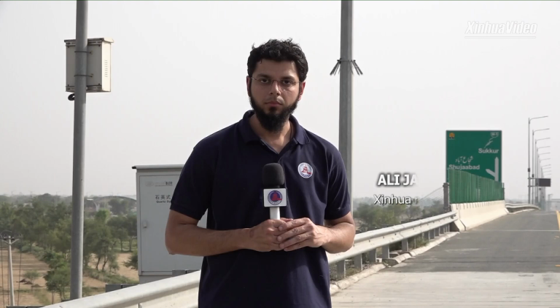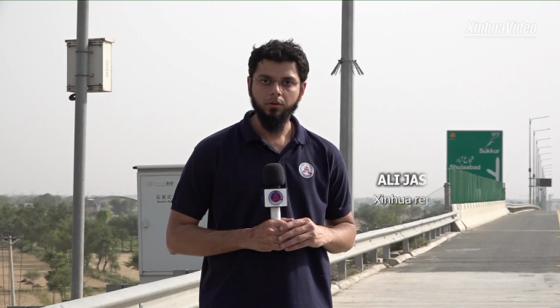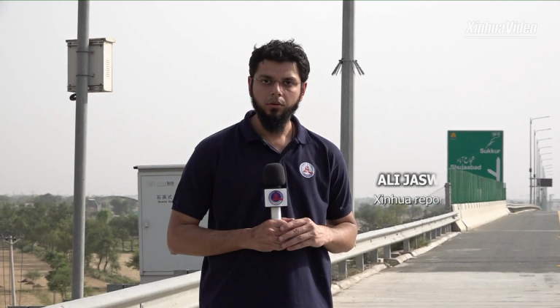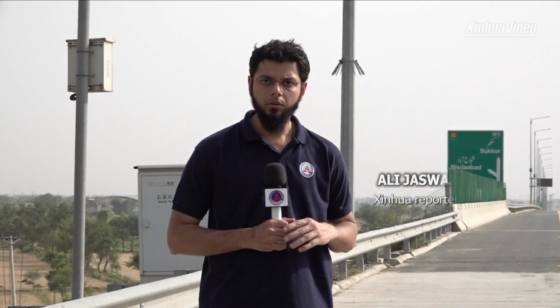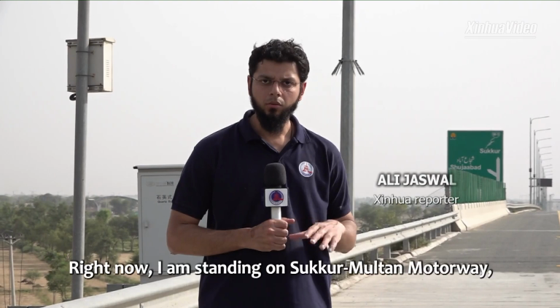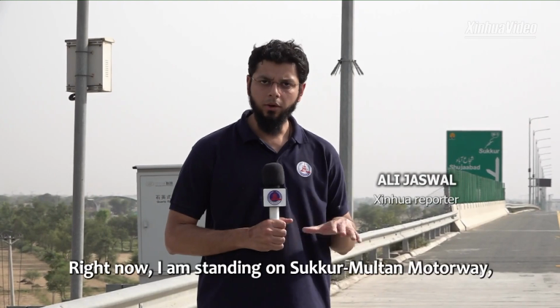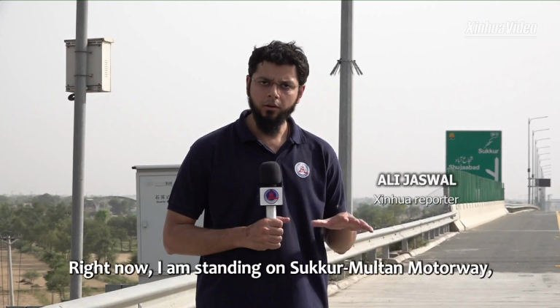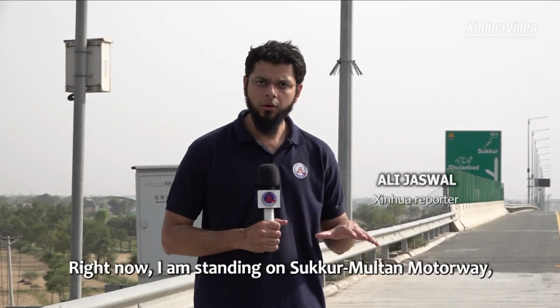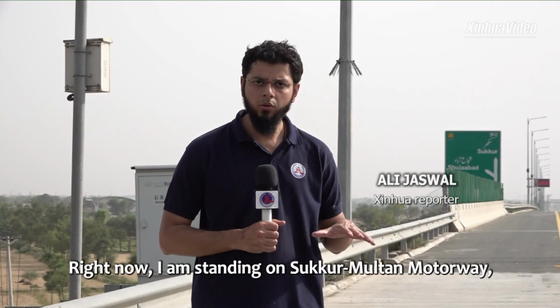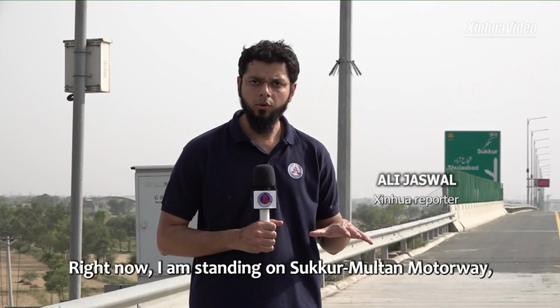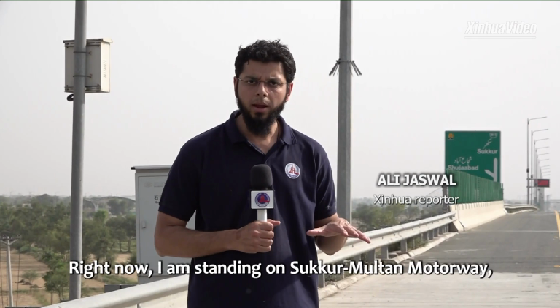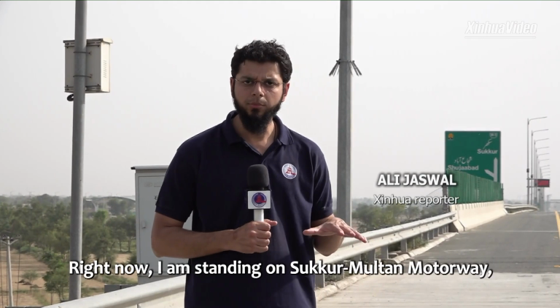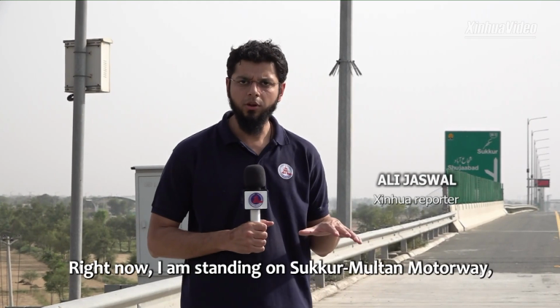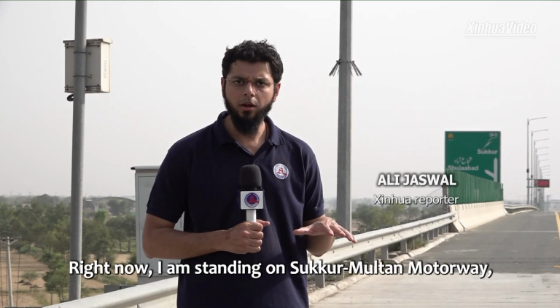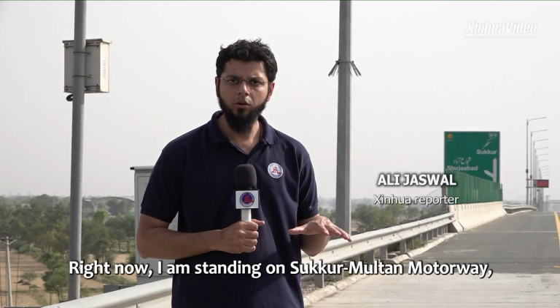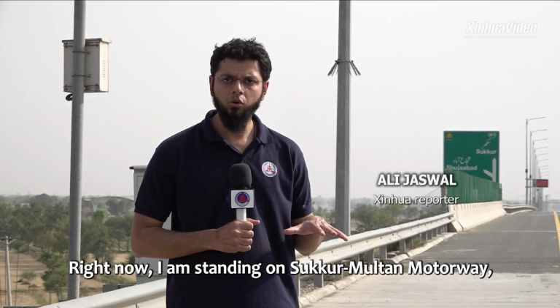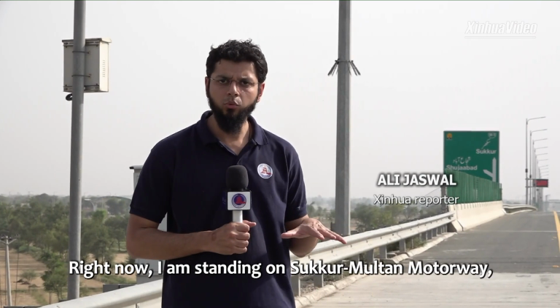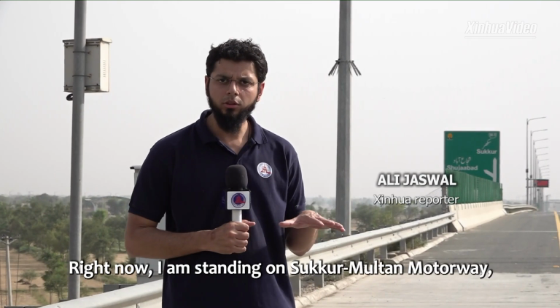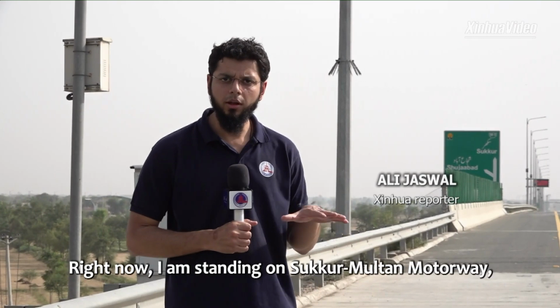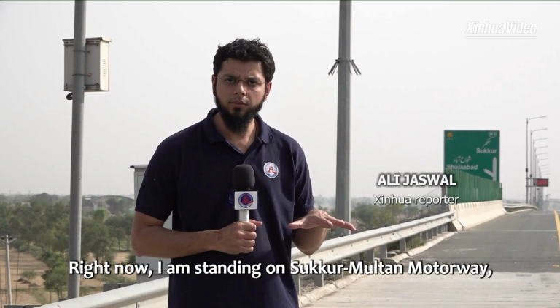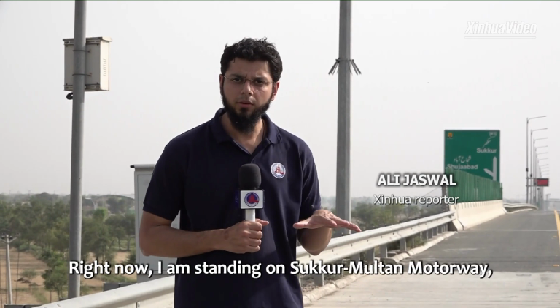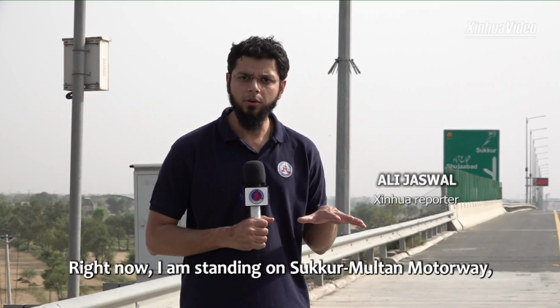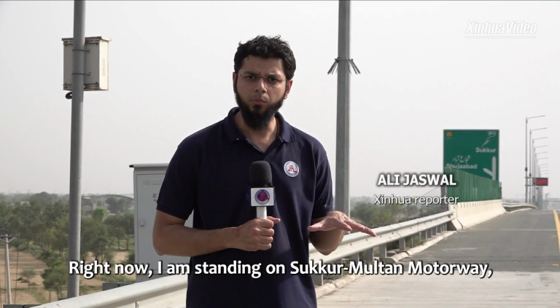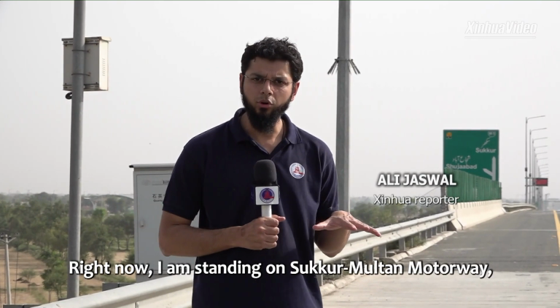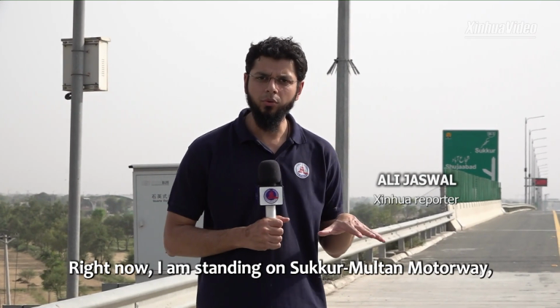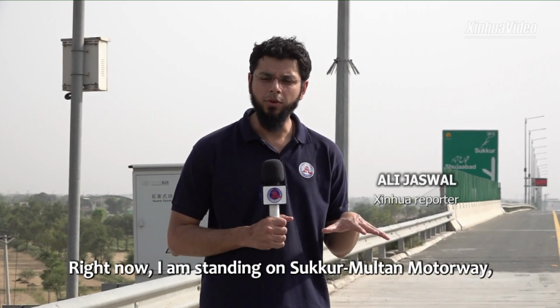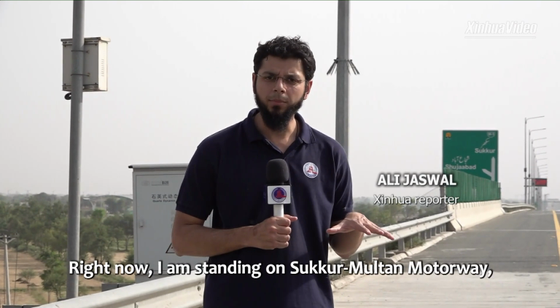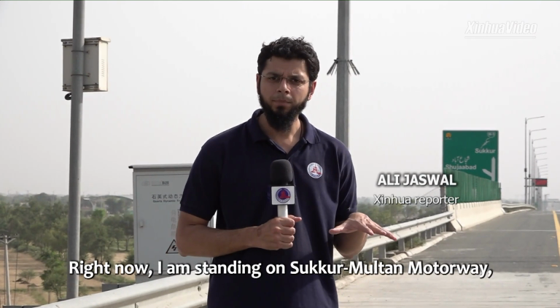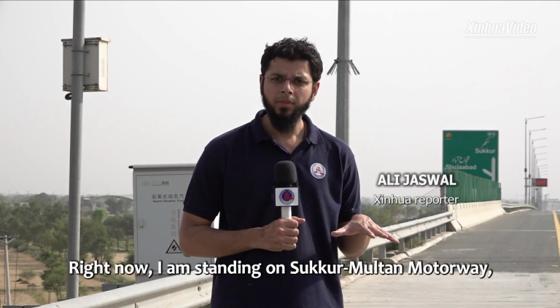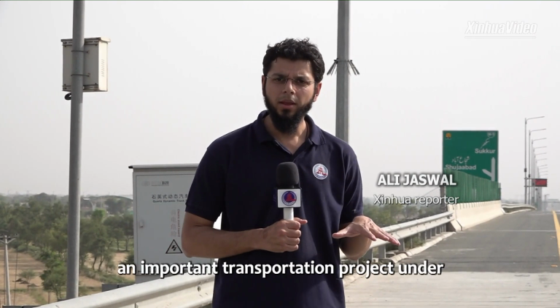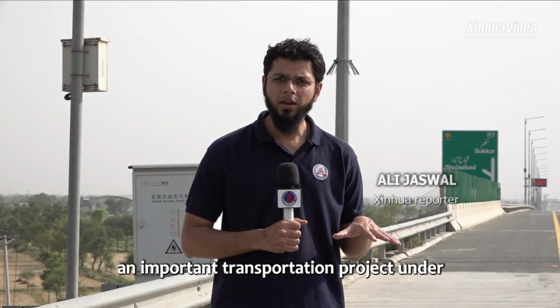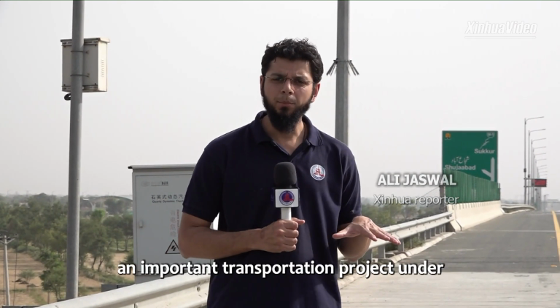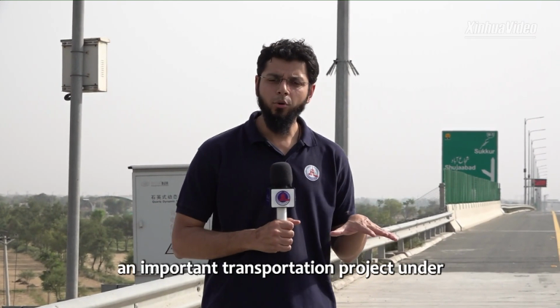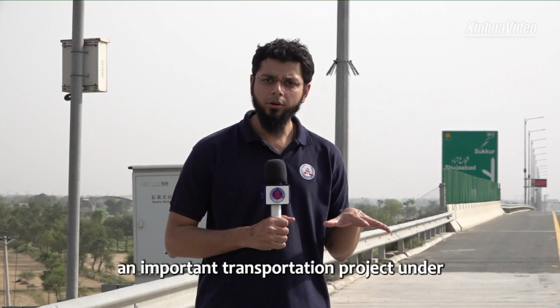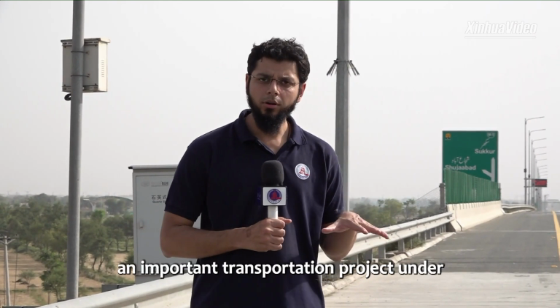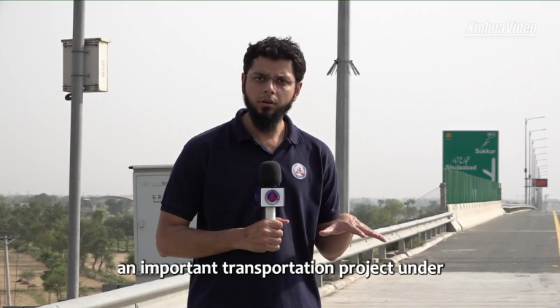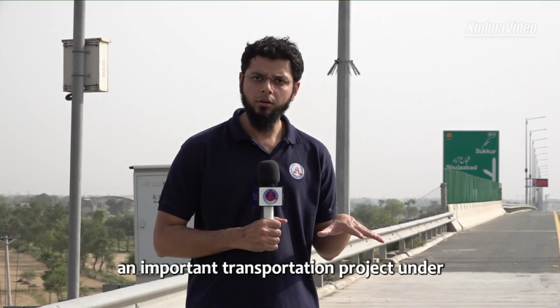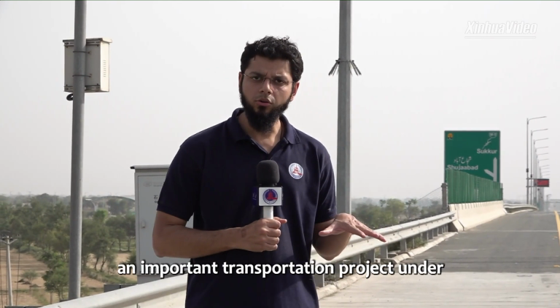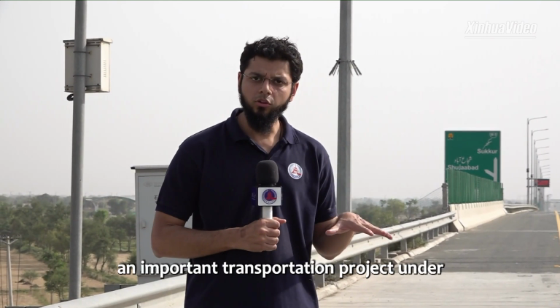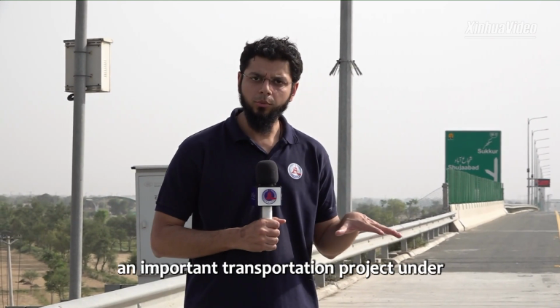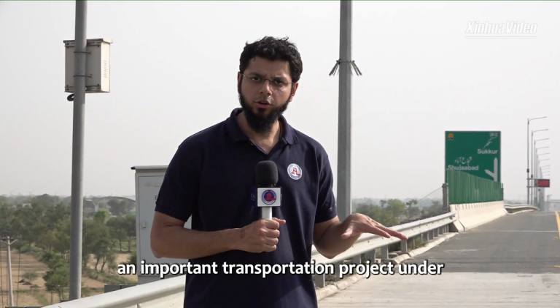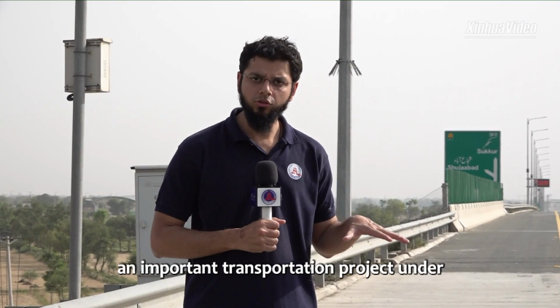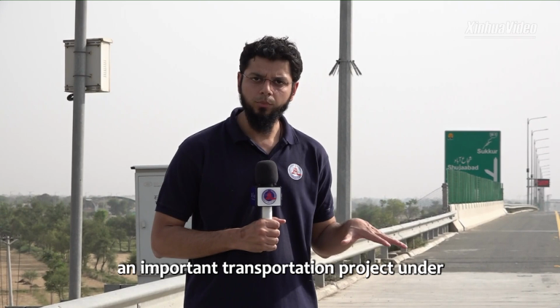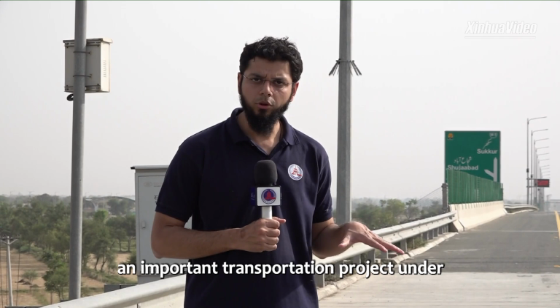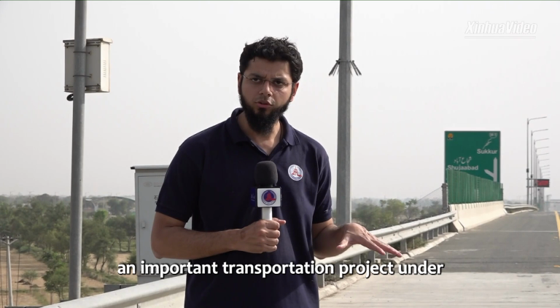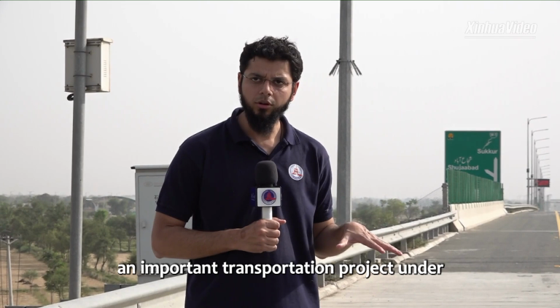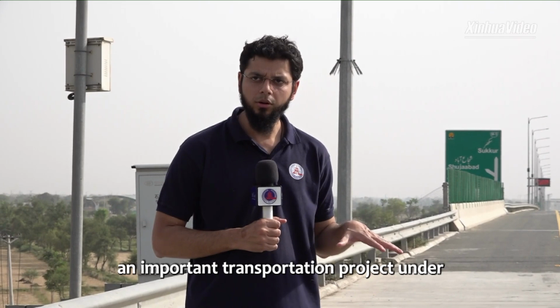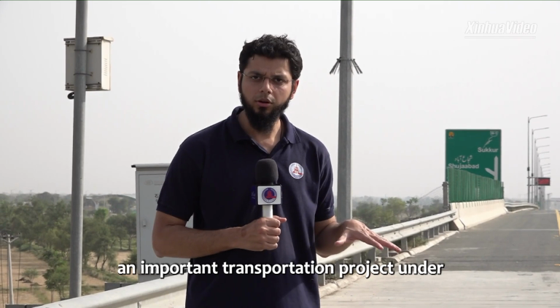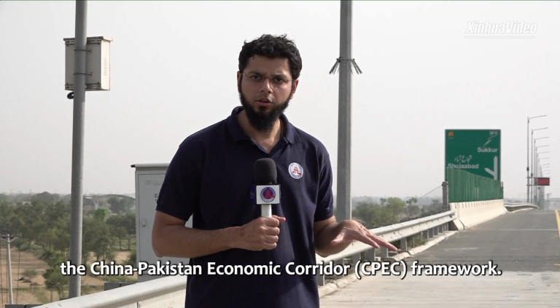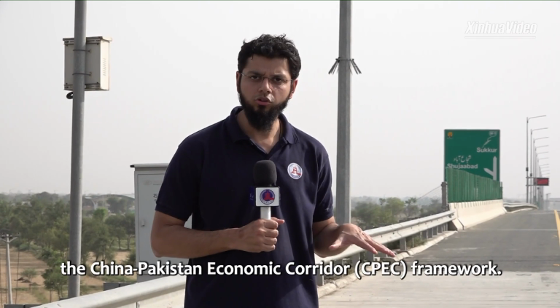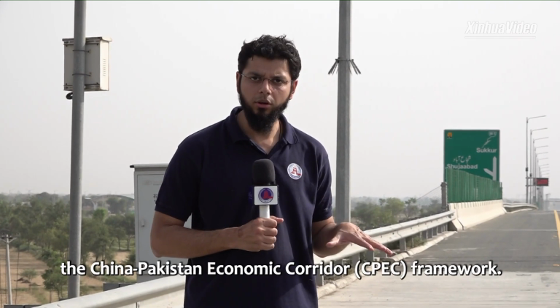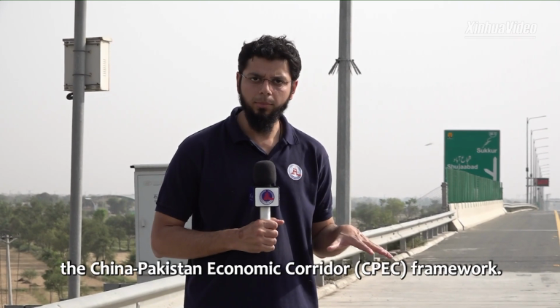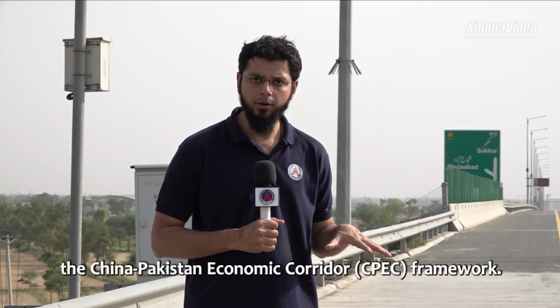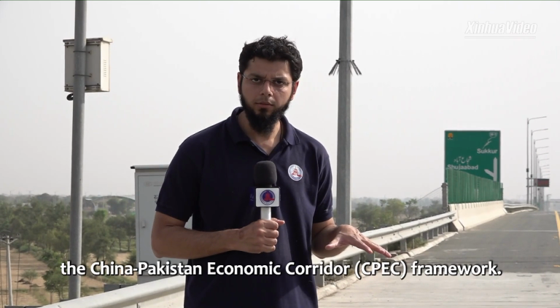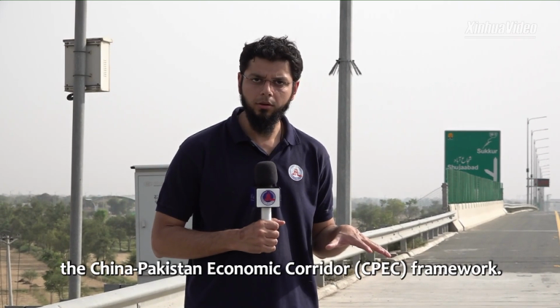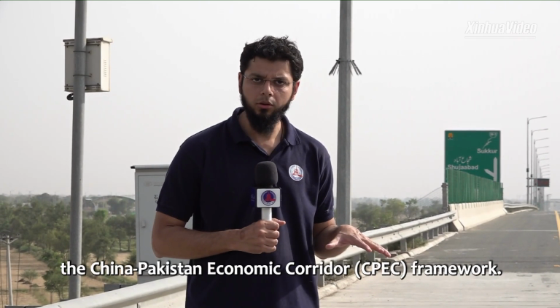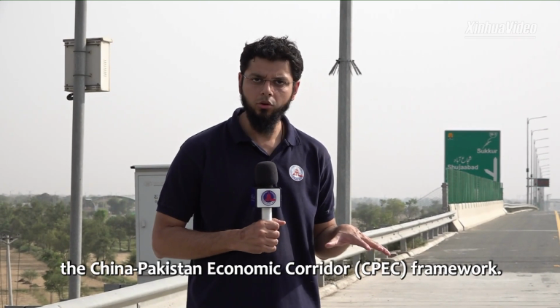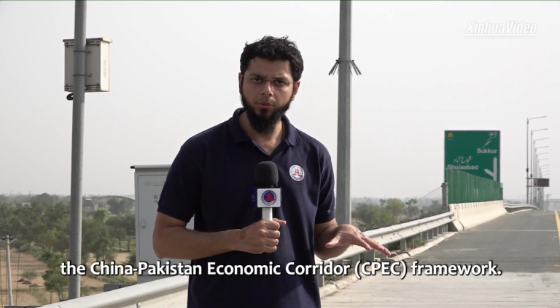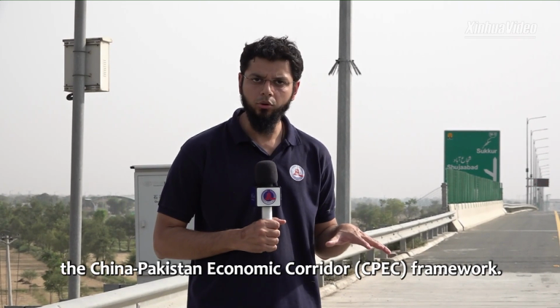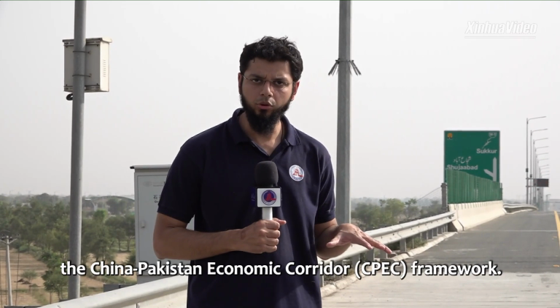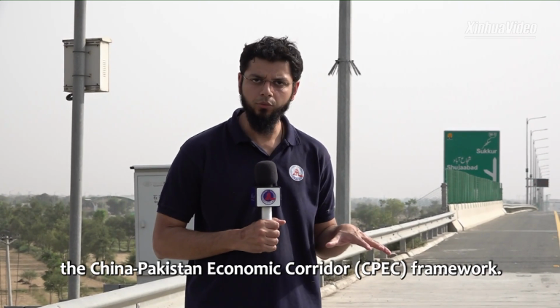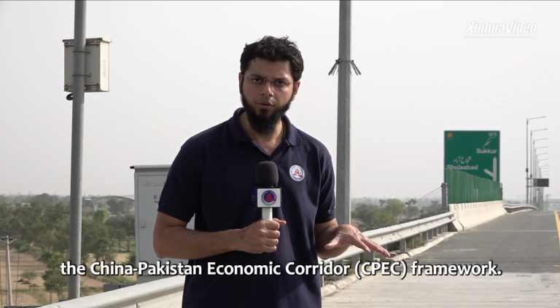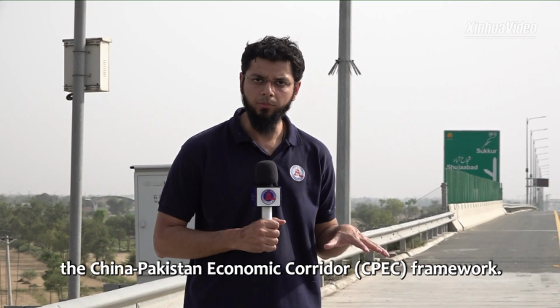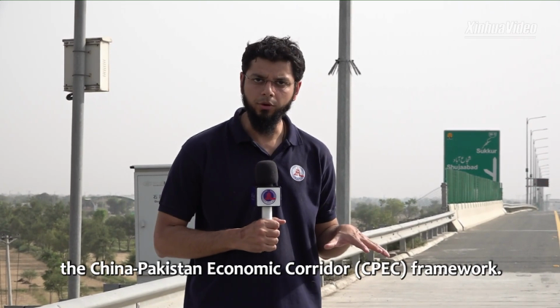Right now I'm standing on the Multan-Sukkur Motorway, an important transportation project under the China-Pakistan Economic Corridor framework.